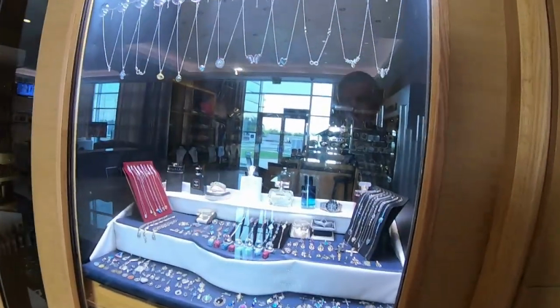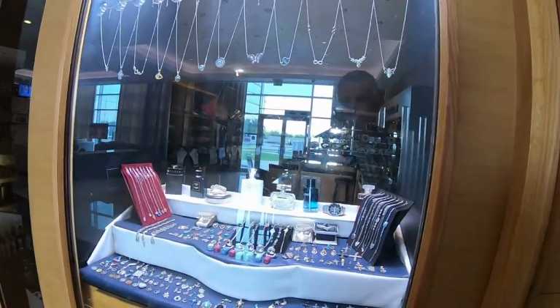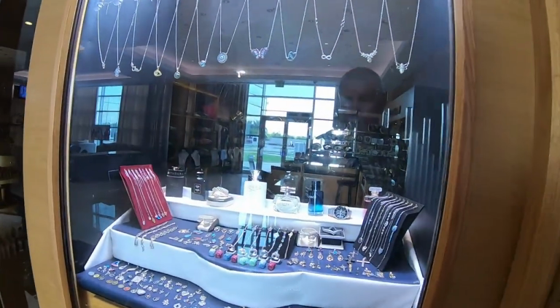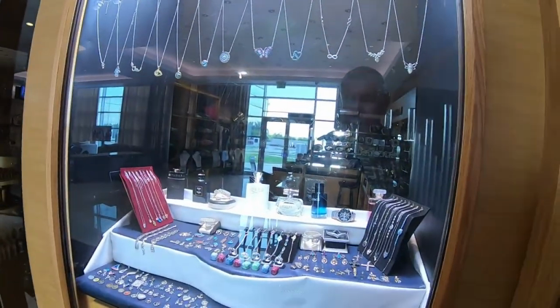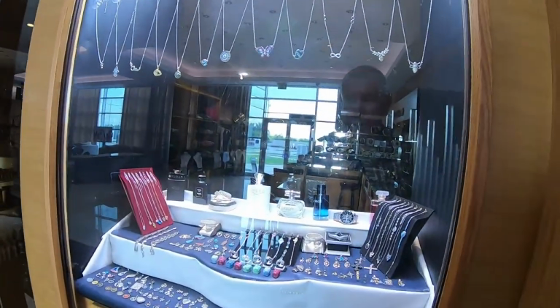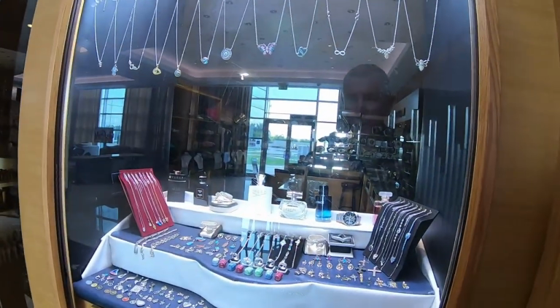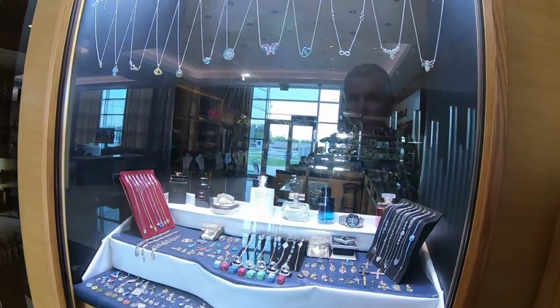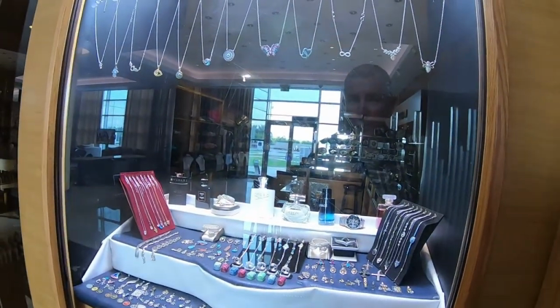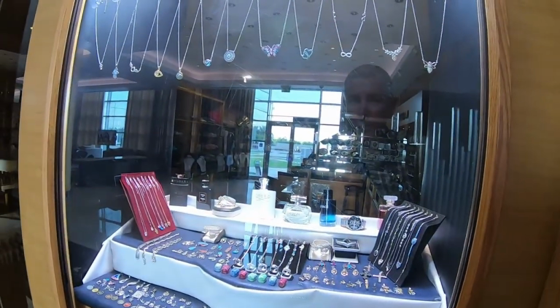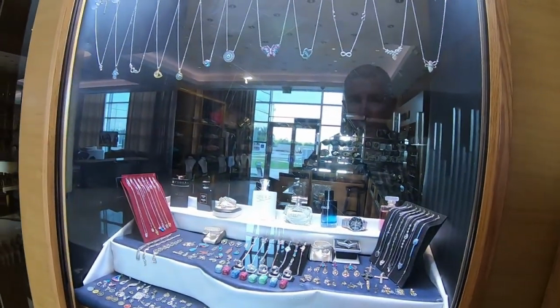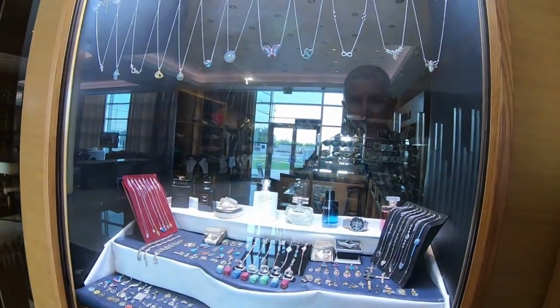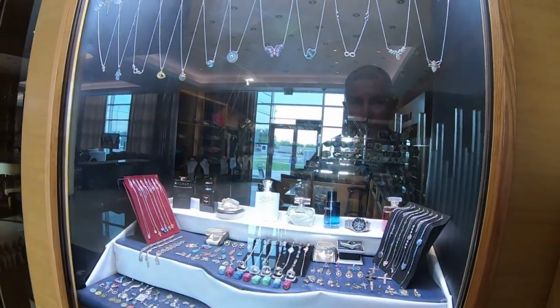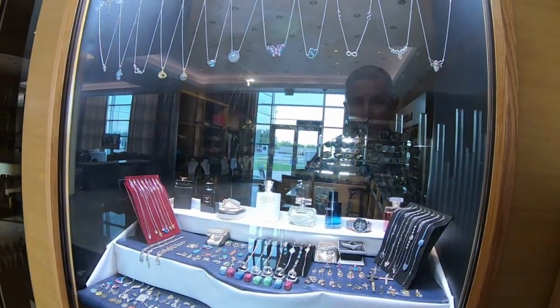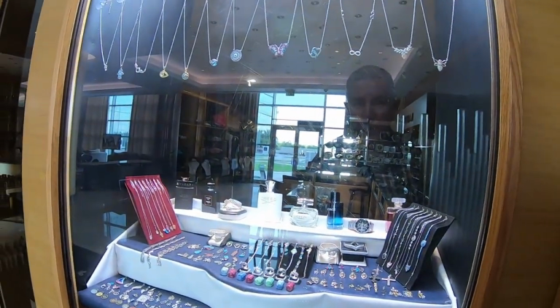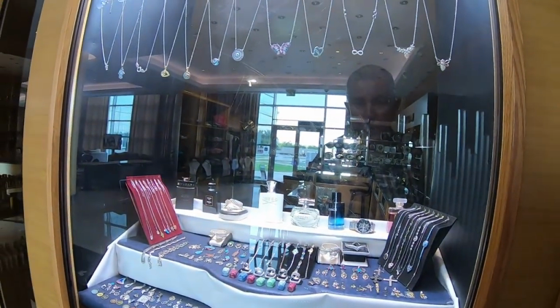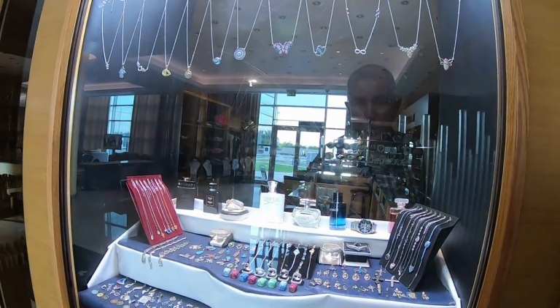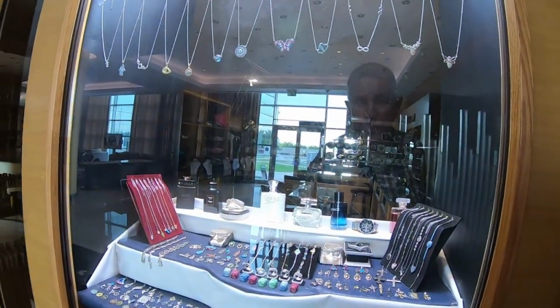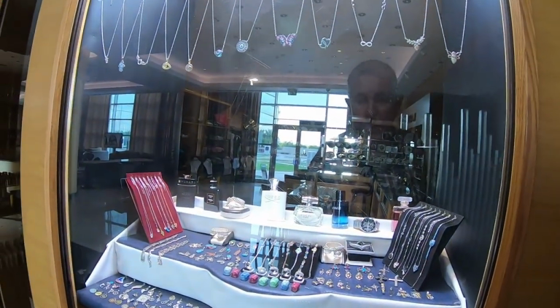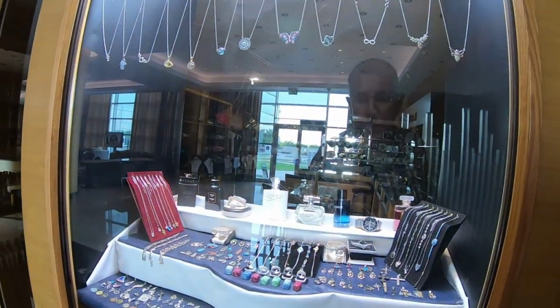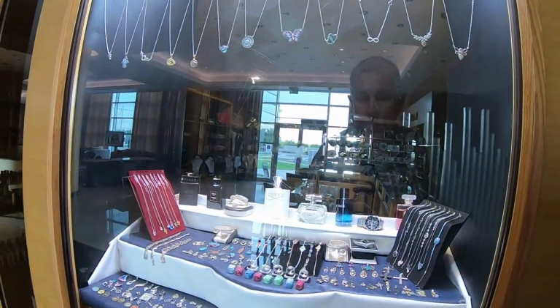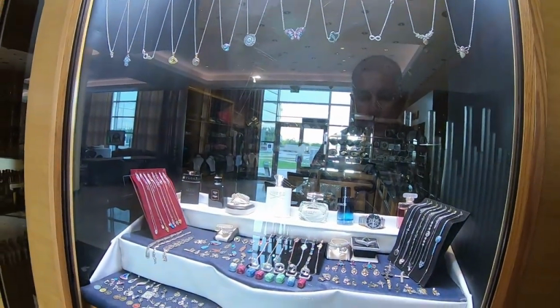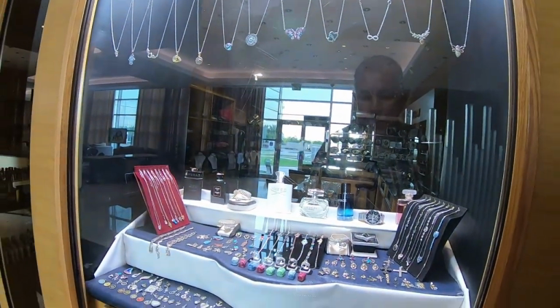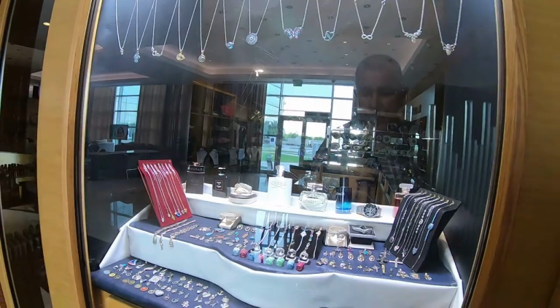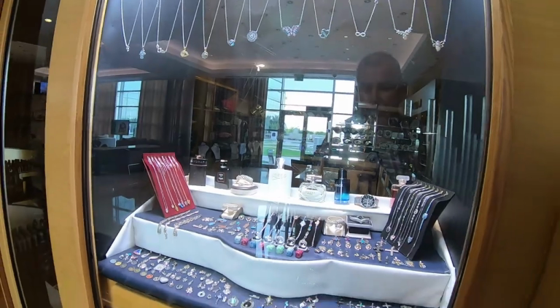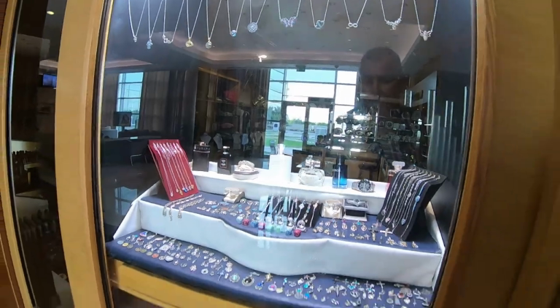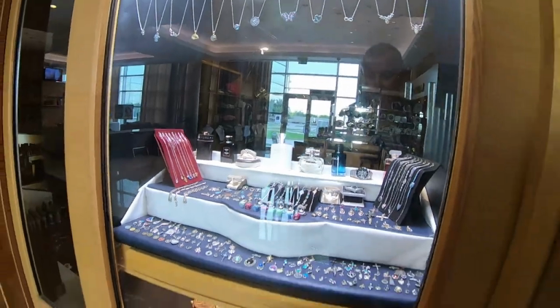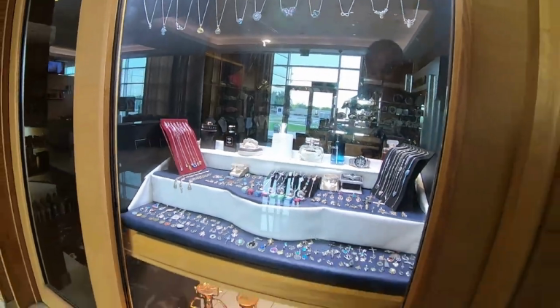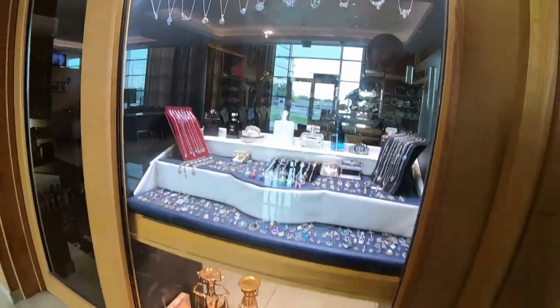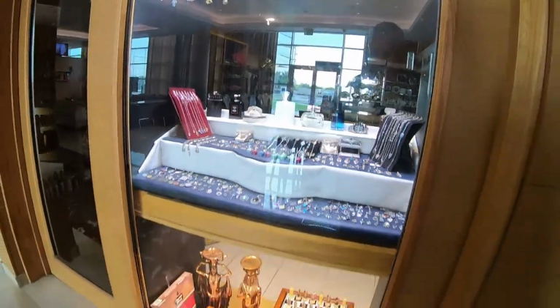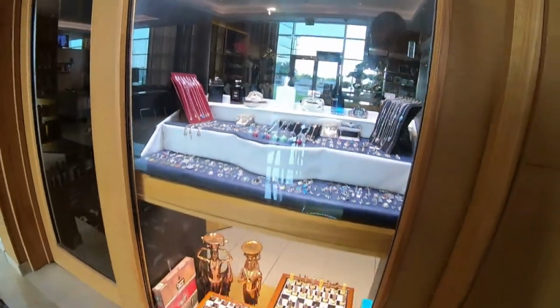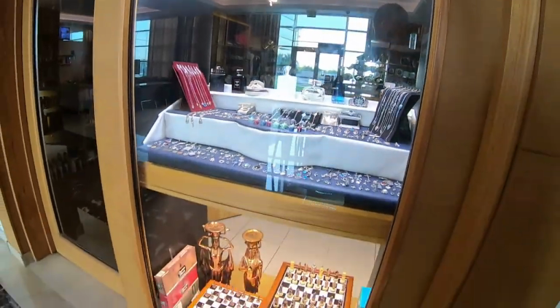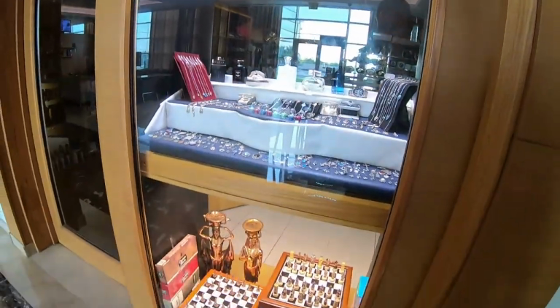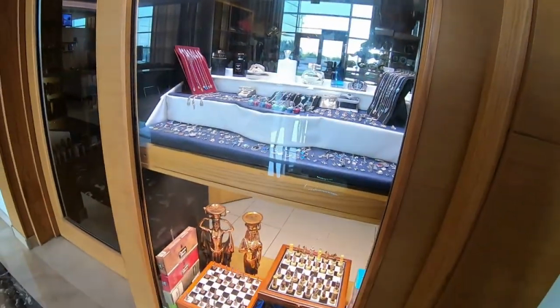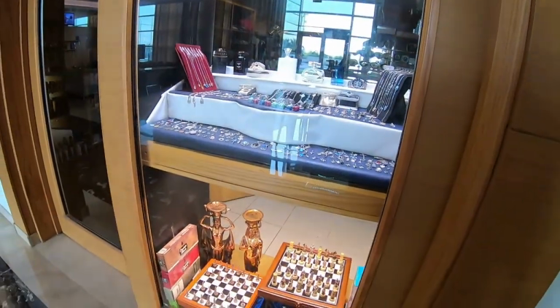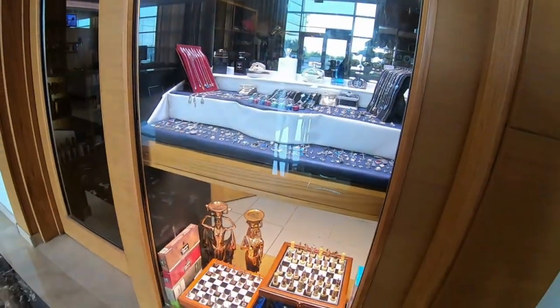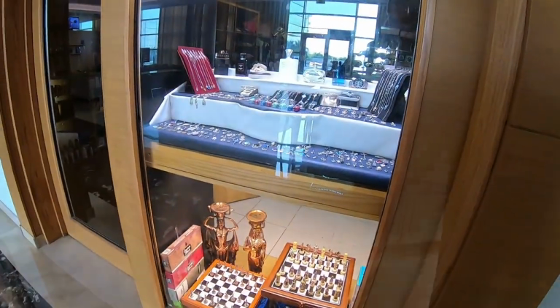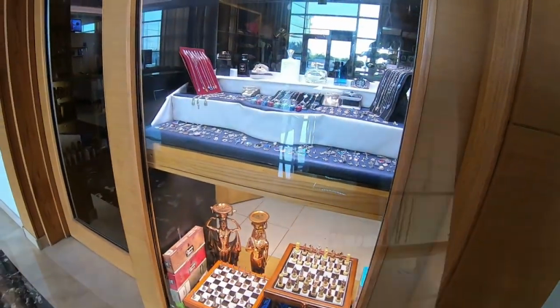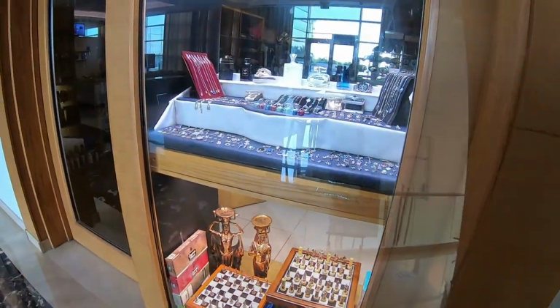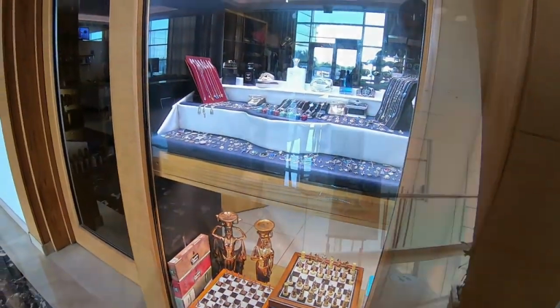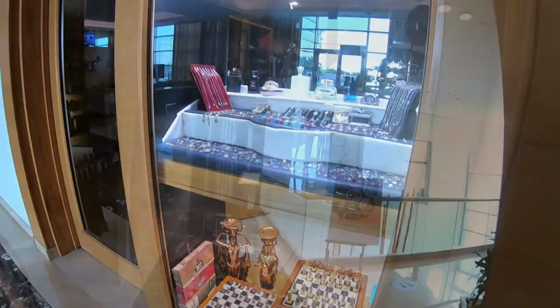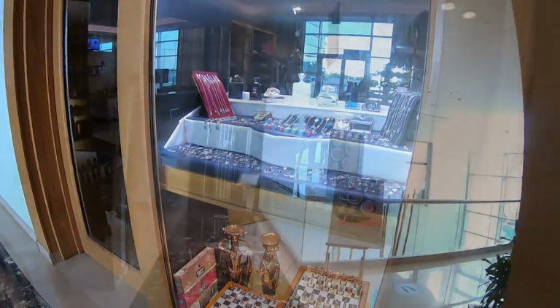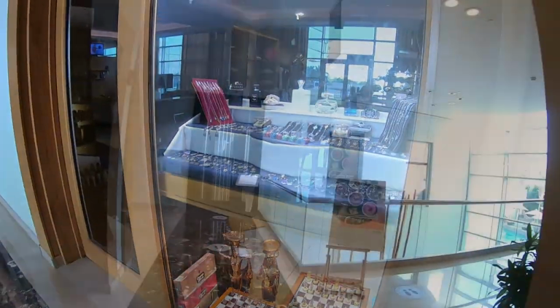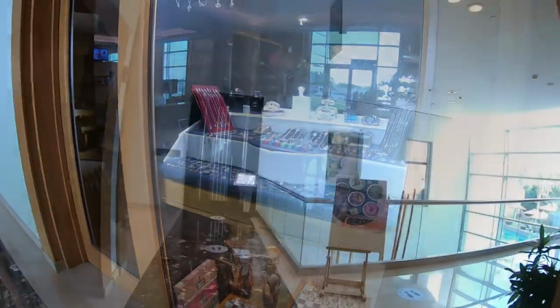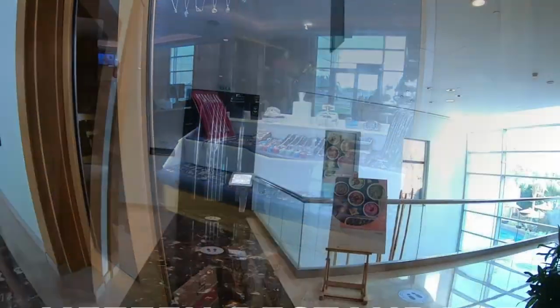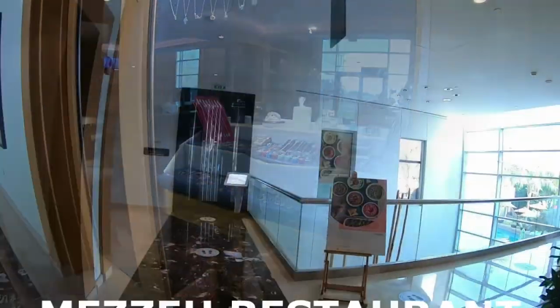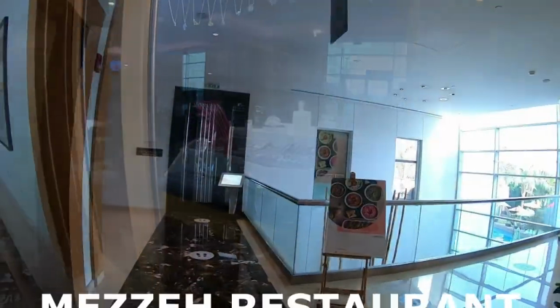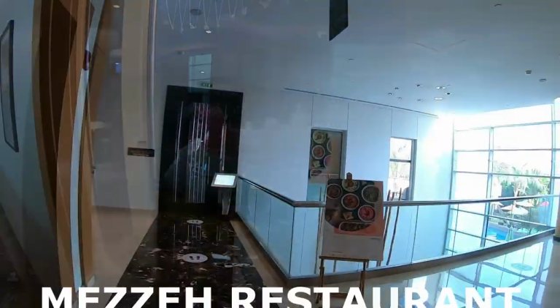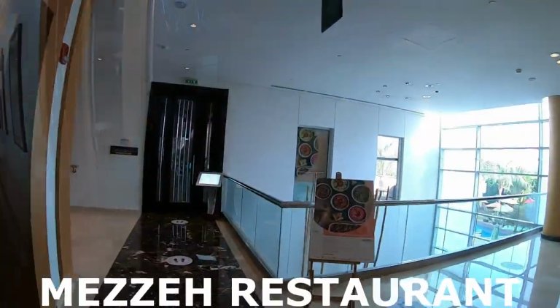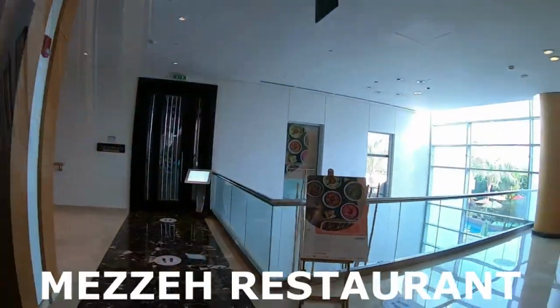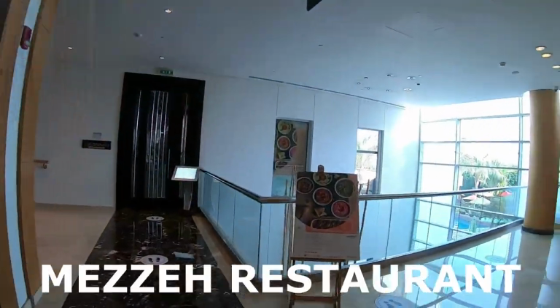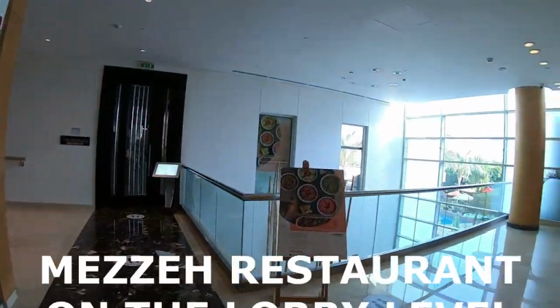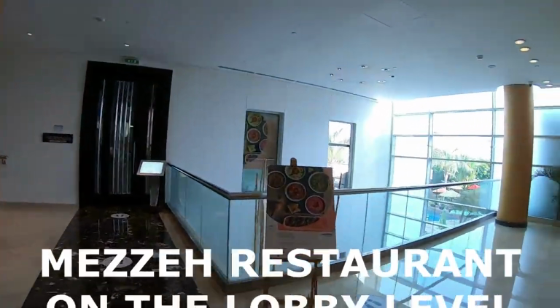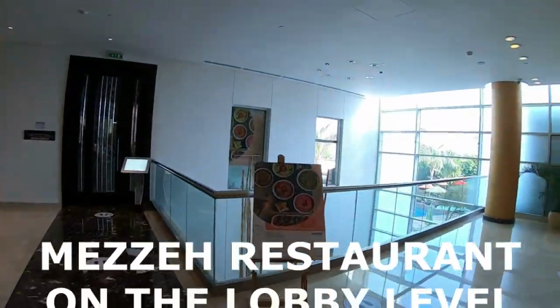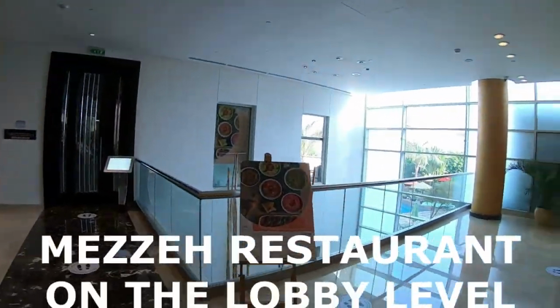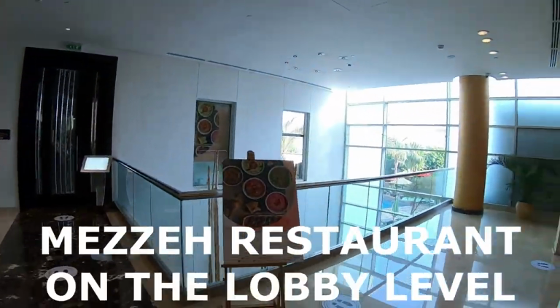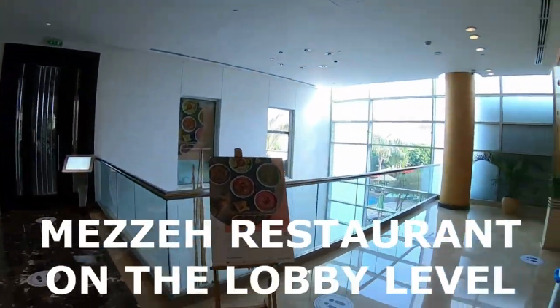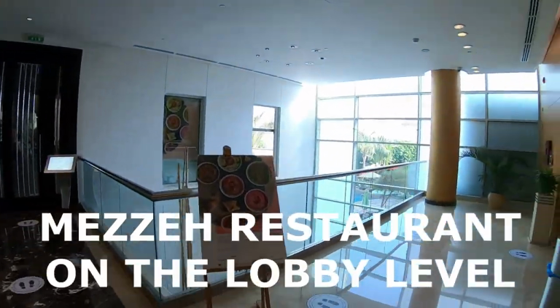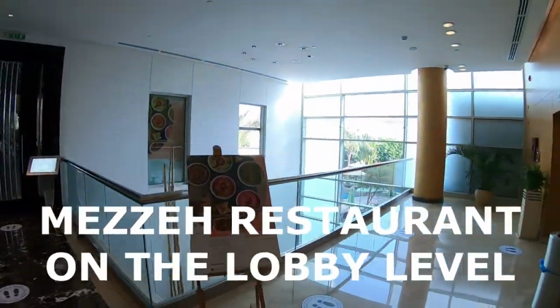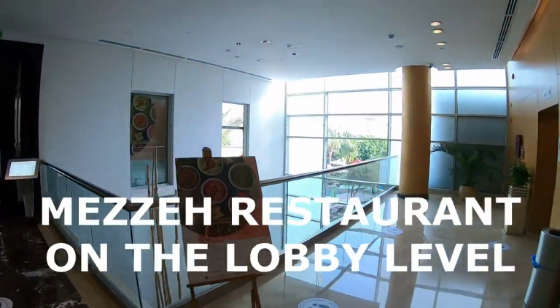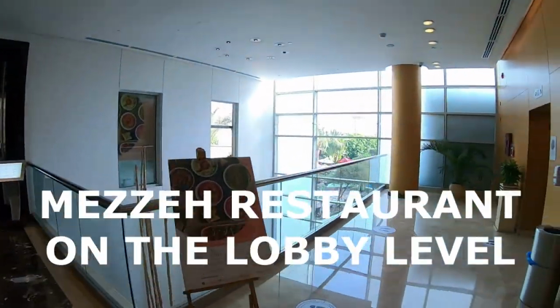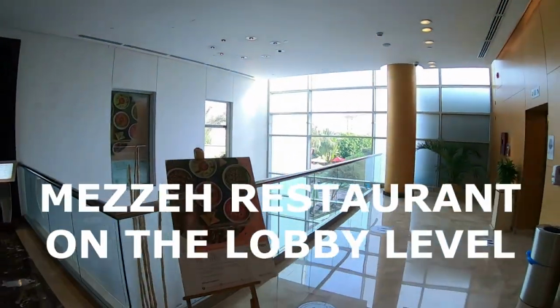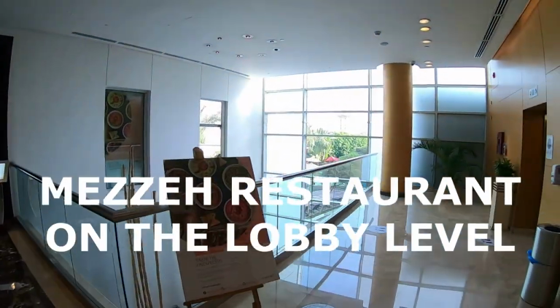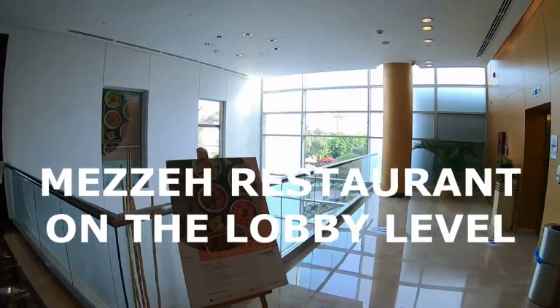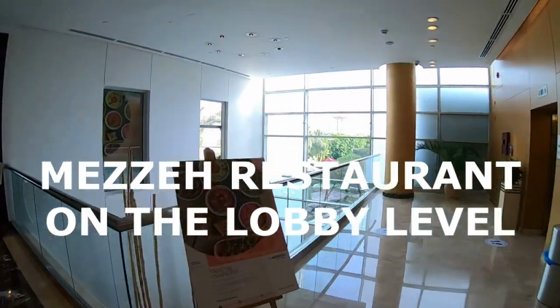Here we have one of the shops in the hotel. There are plenty of things you can buy if you want to bring some souvenirs home for your family.